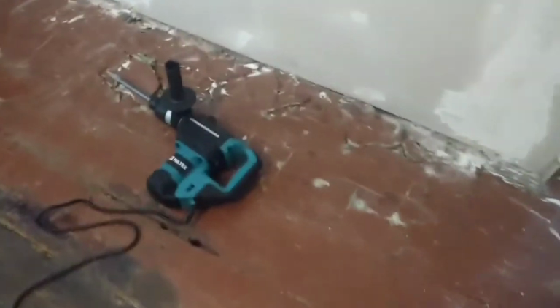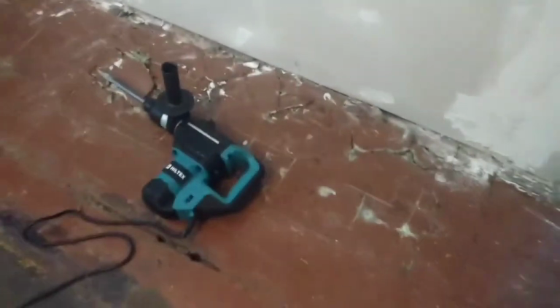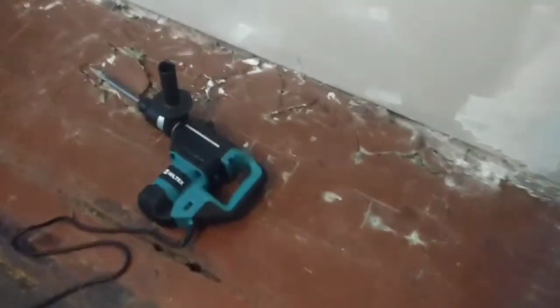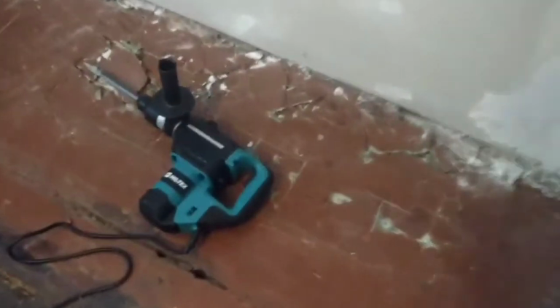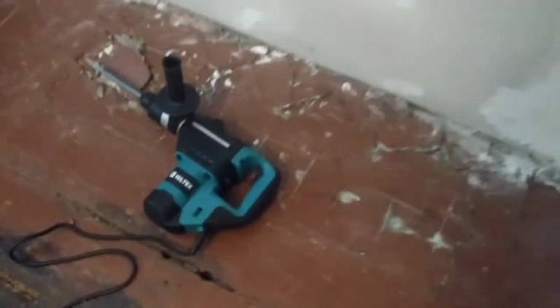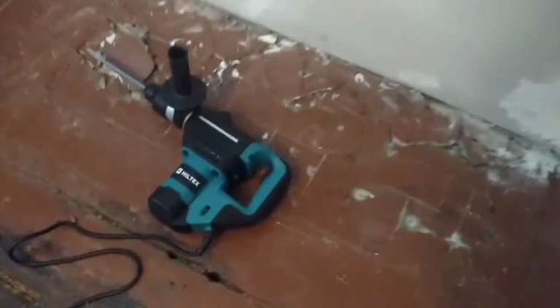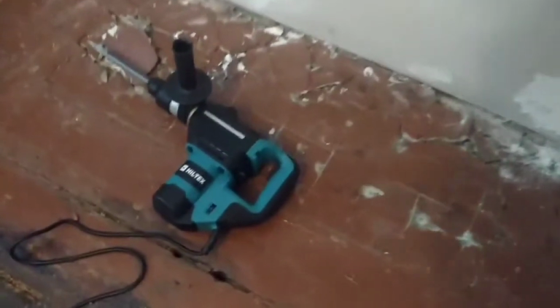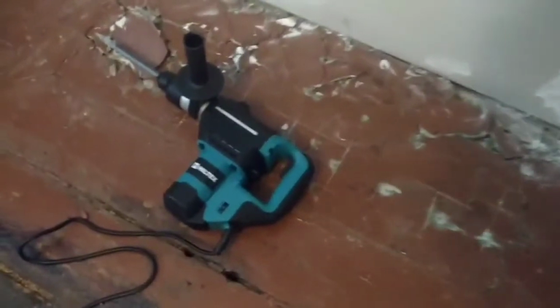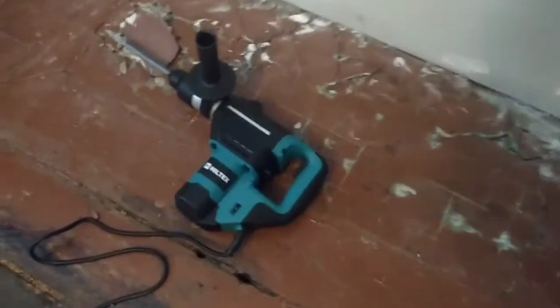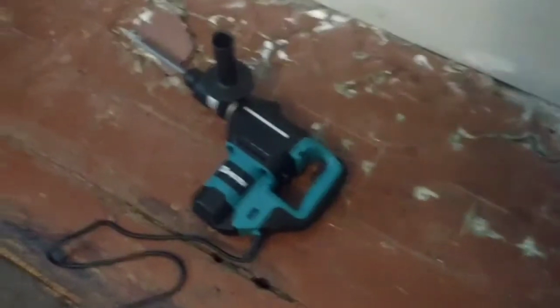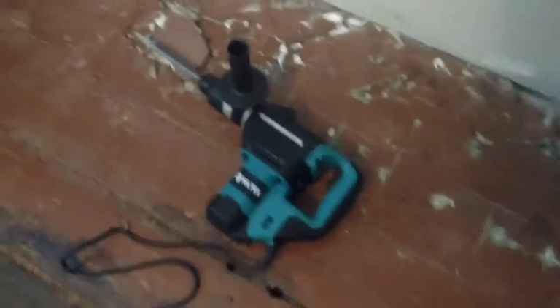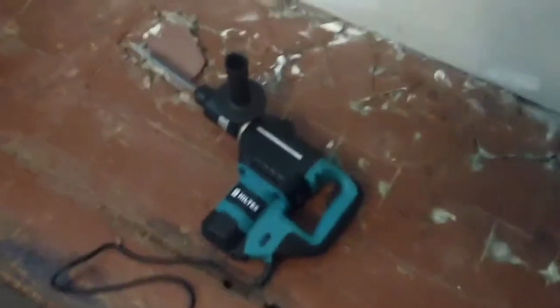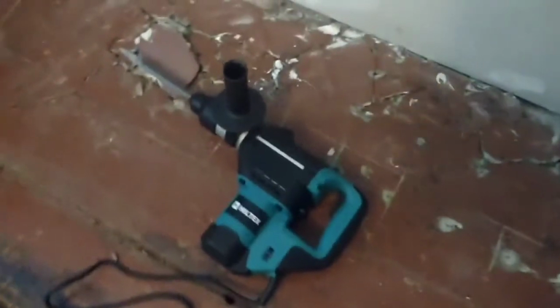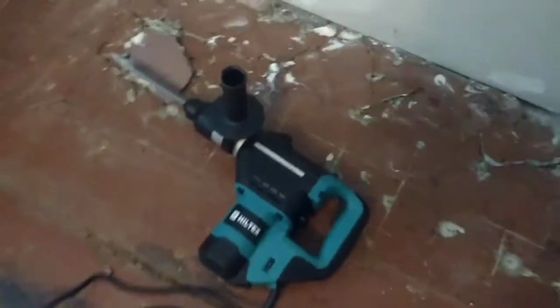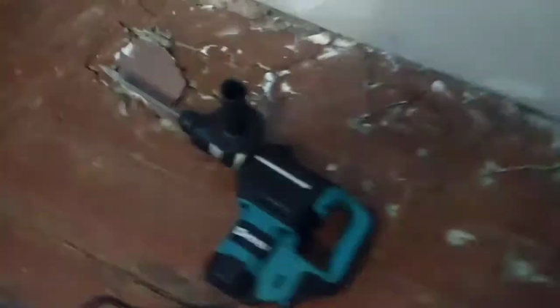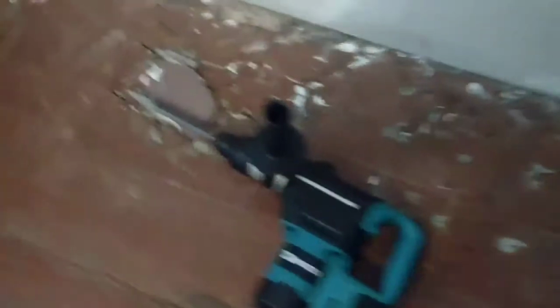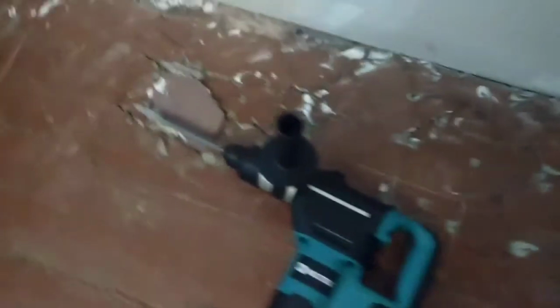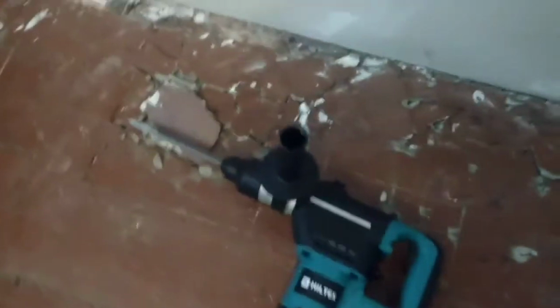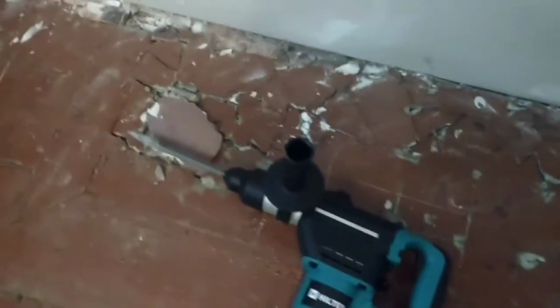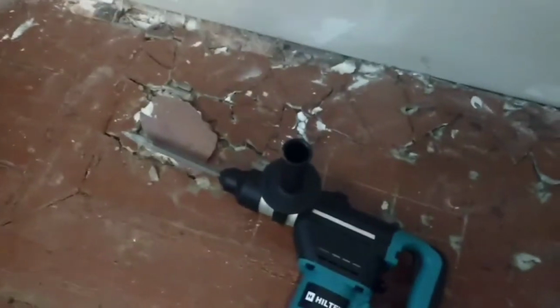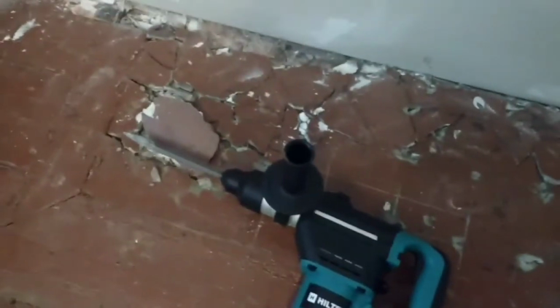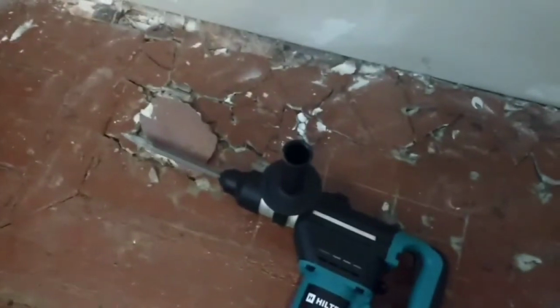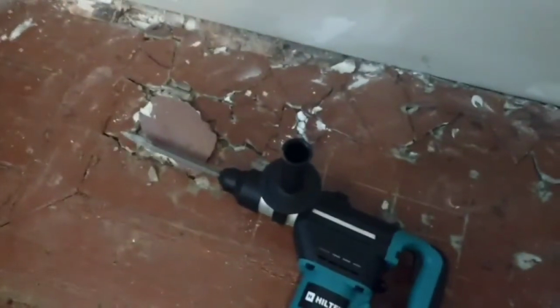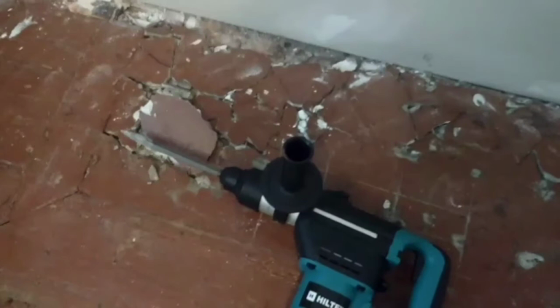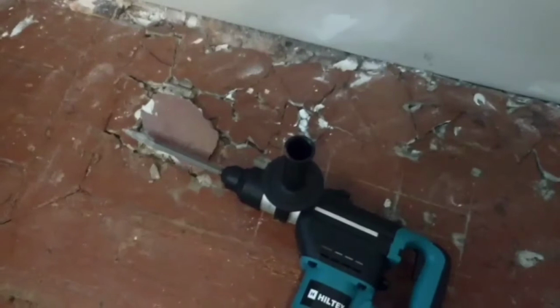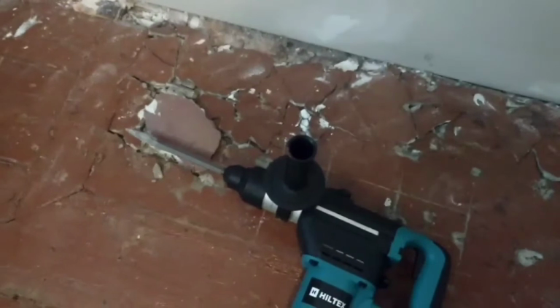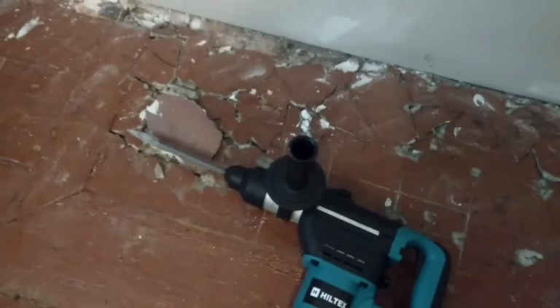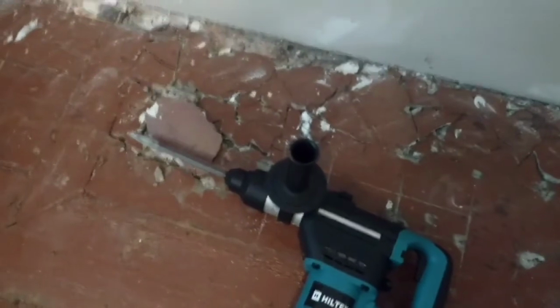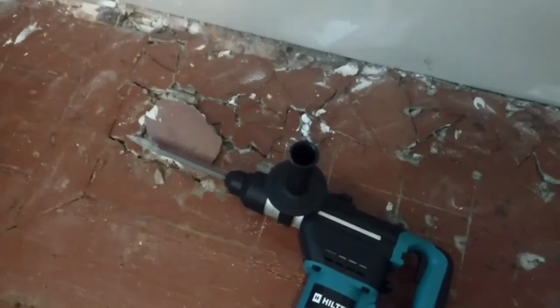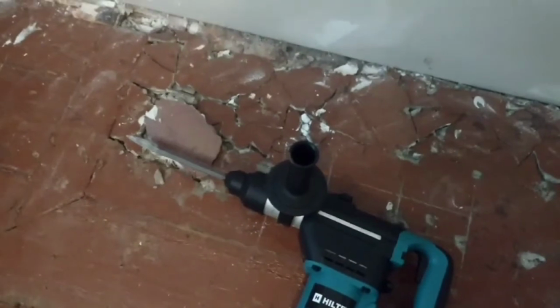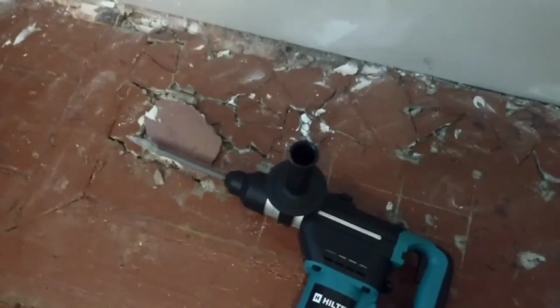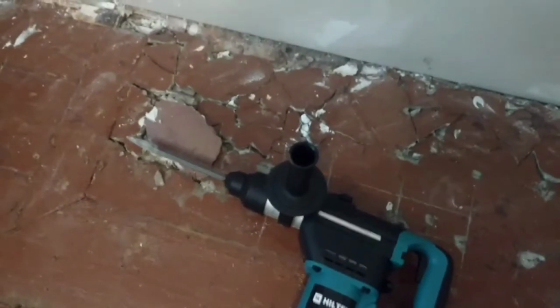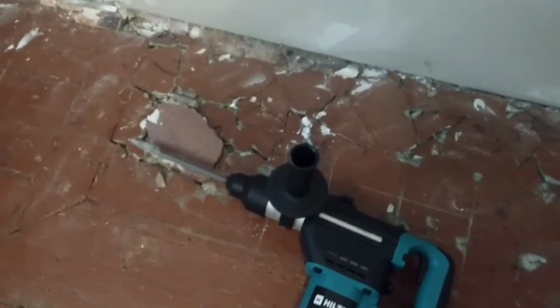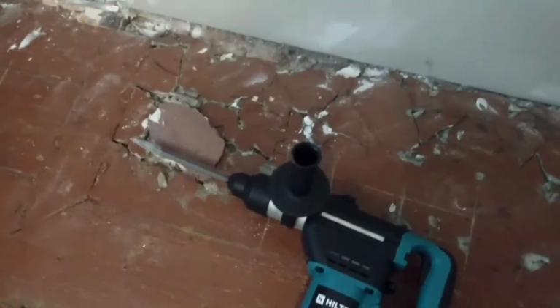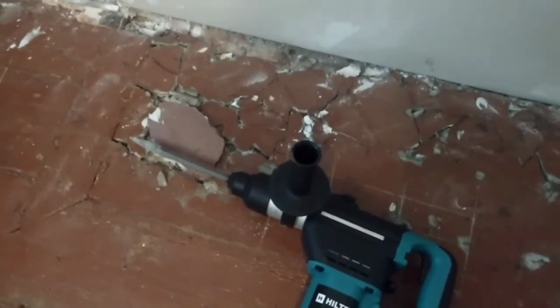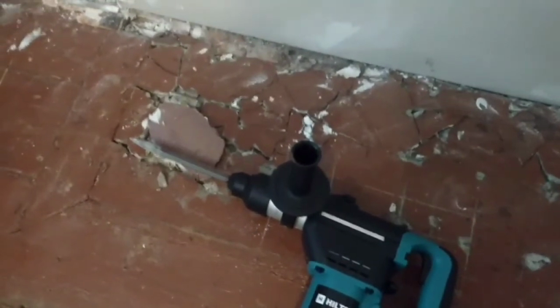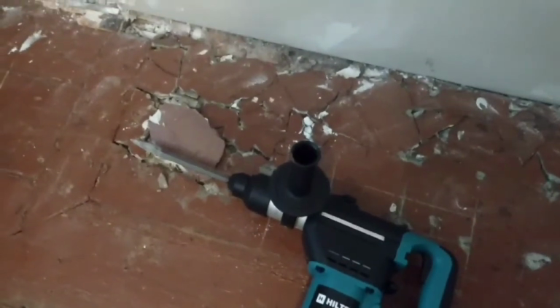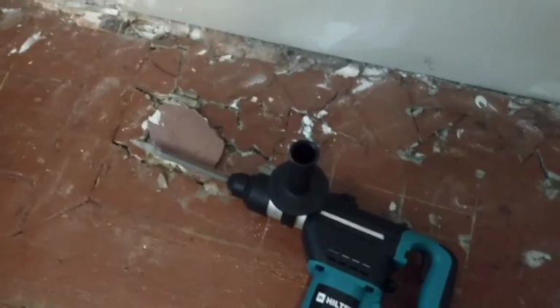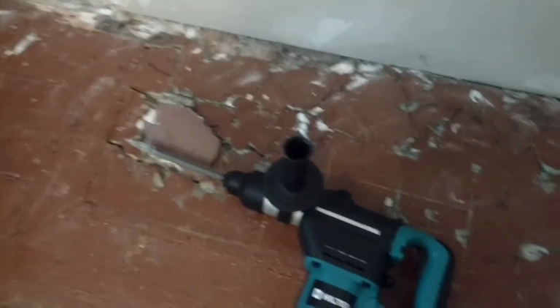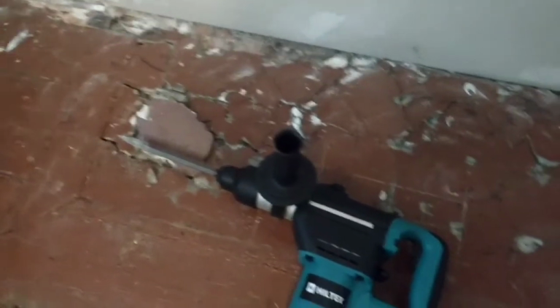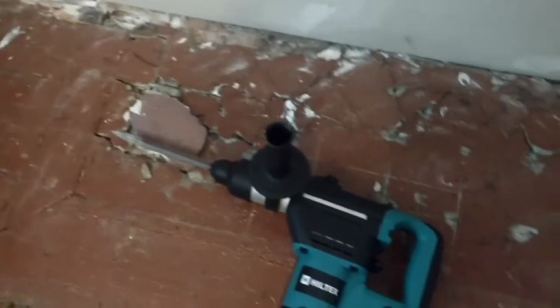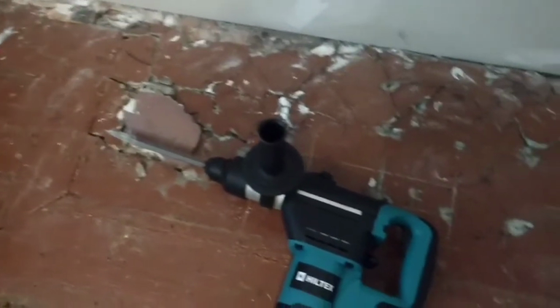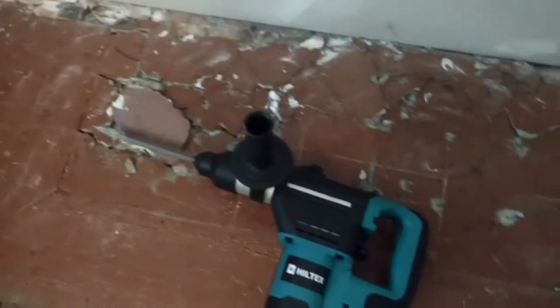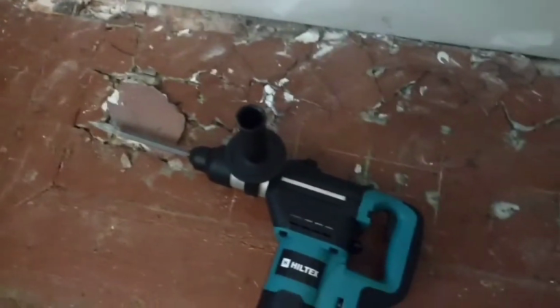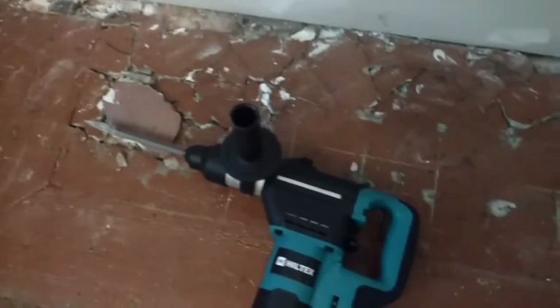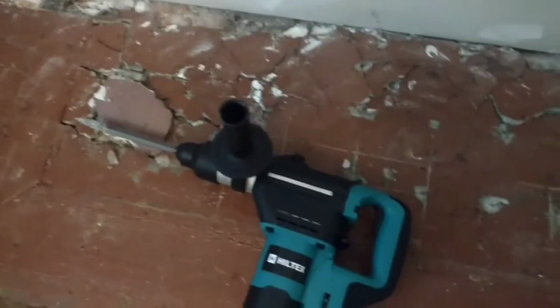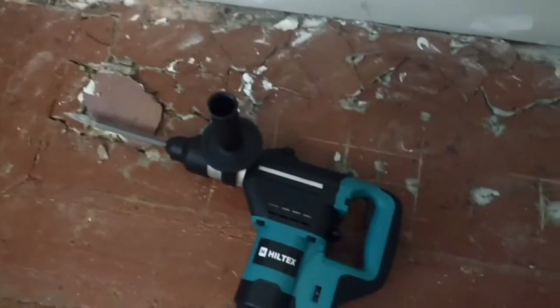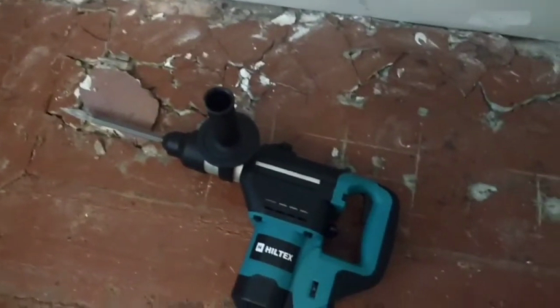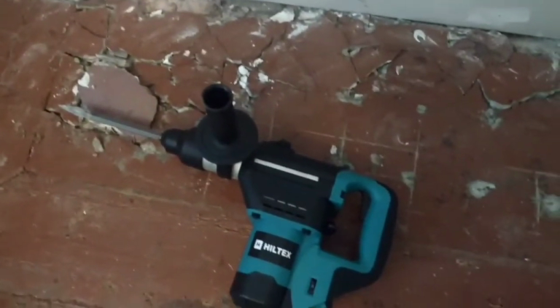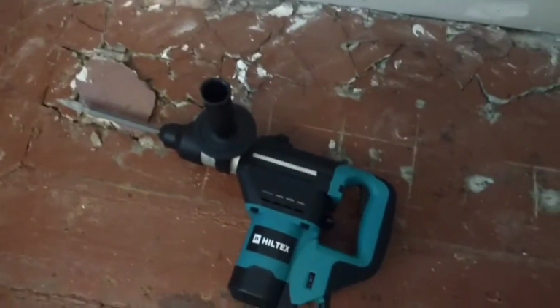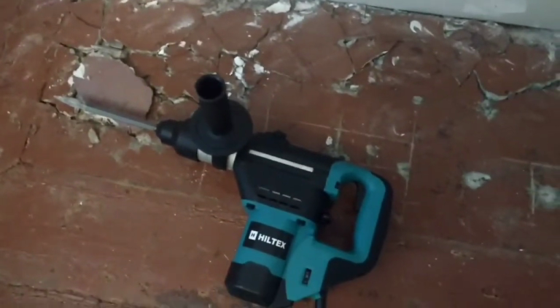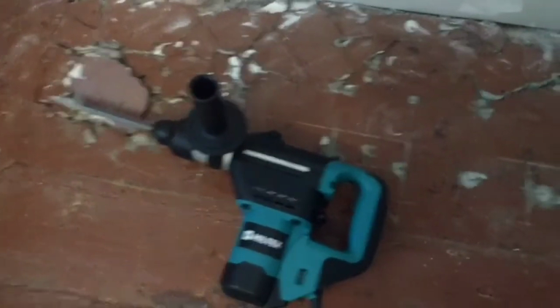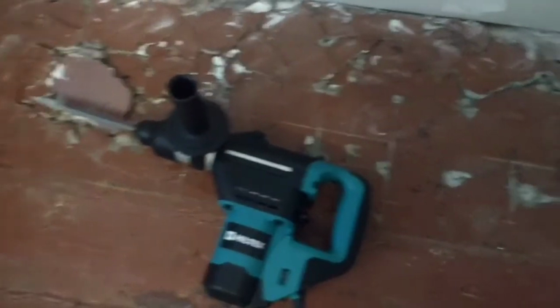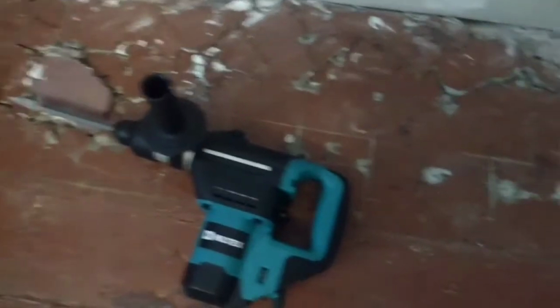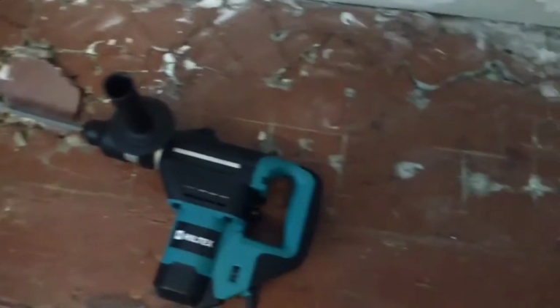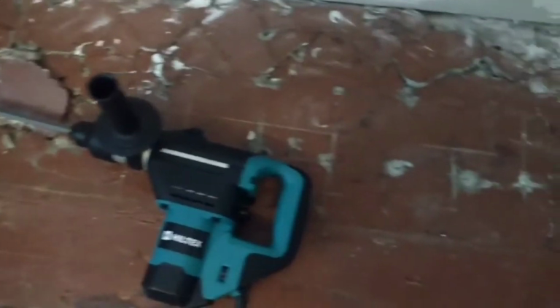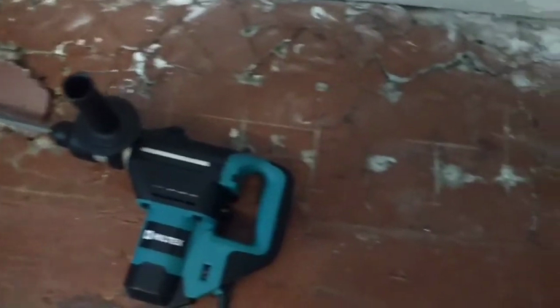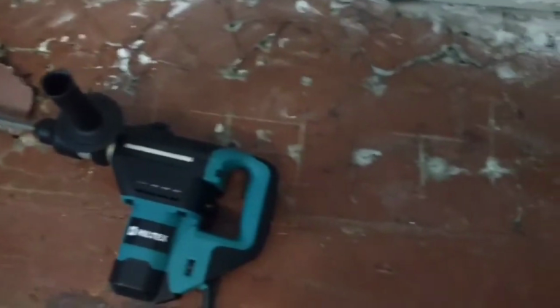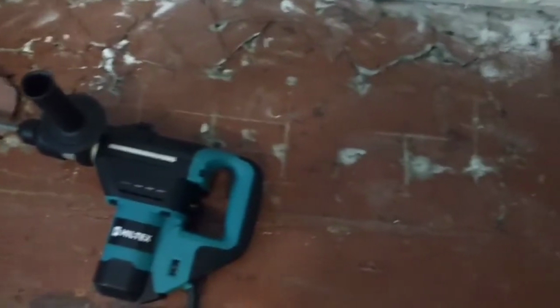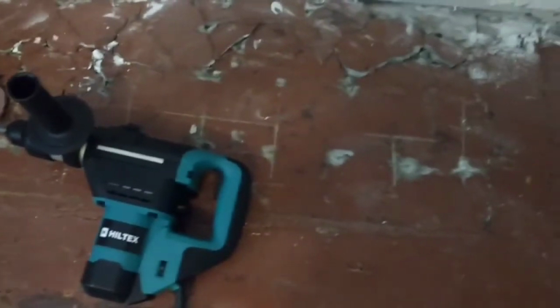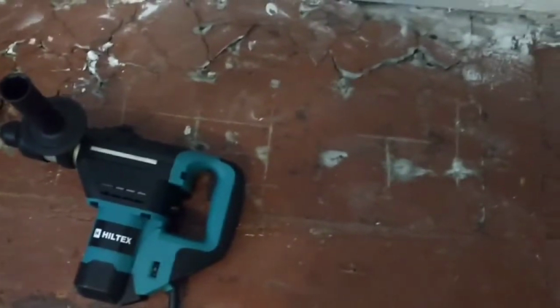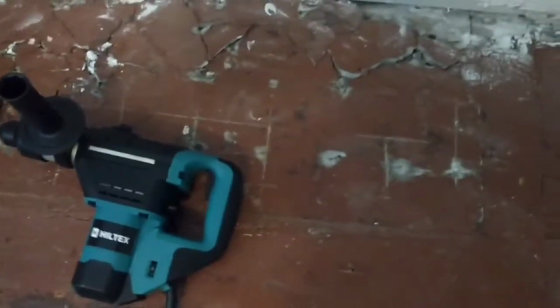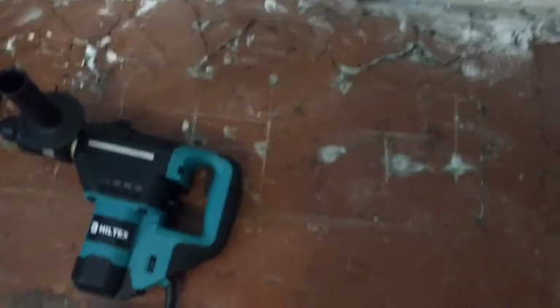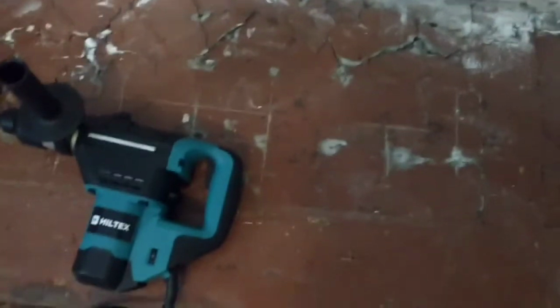Works good. A lot easier and cleaner than getting out here with a big mallet and smashing that.